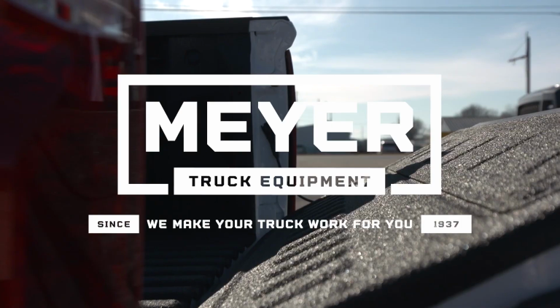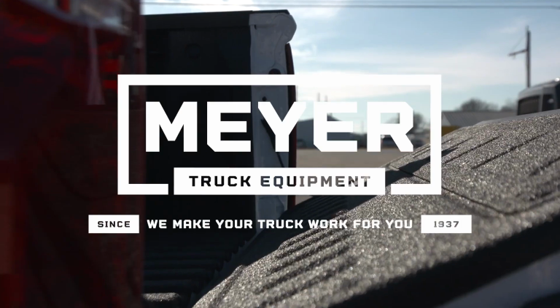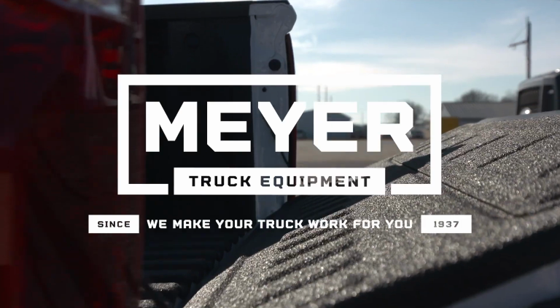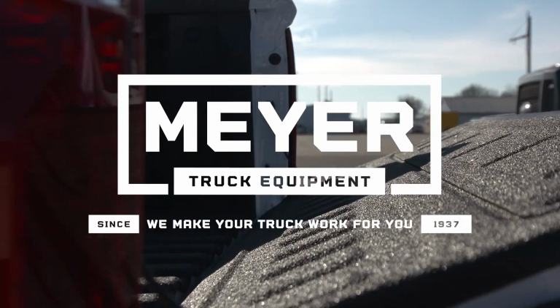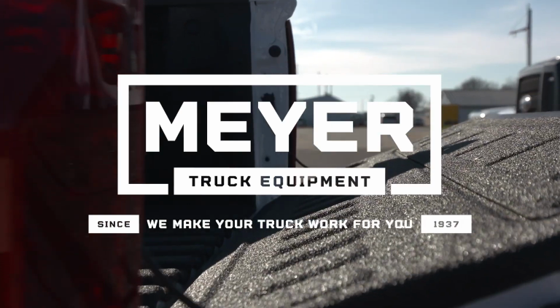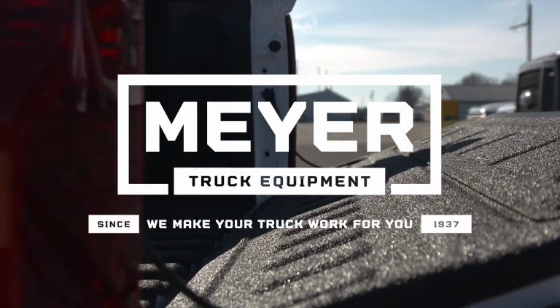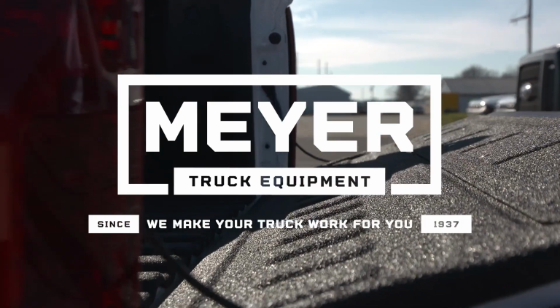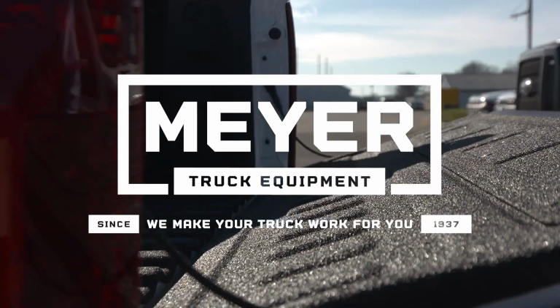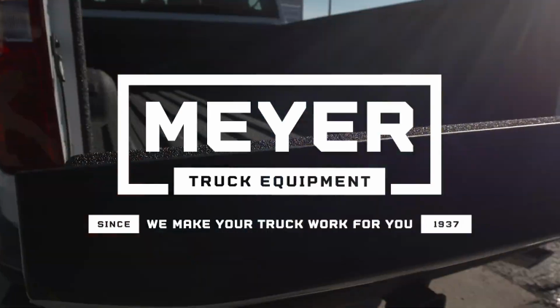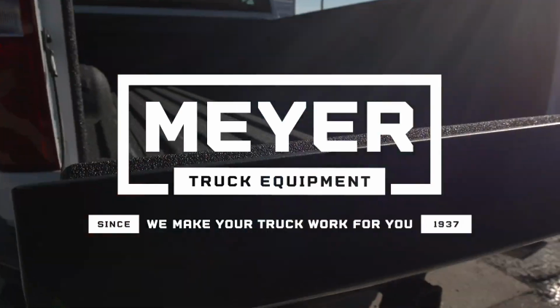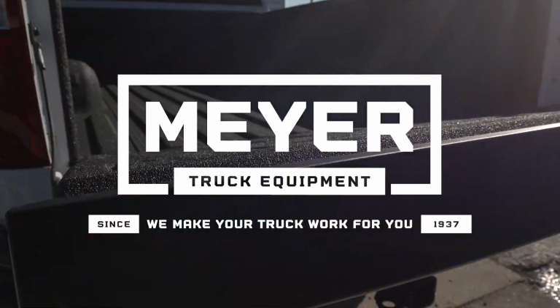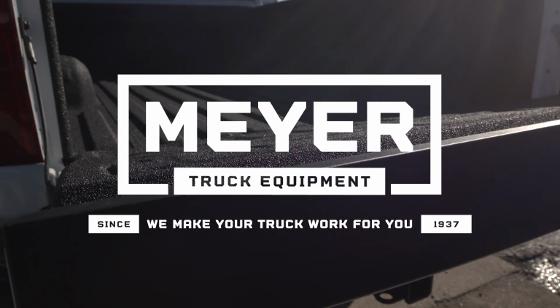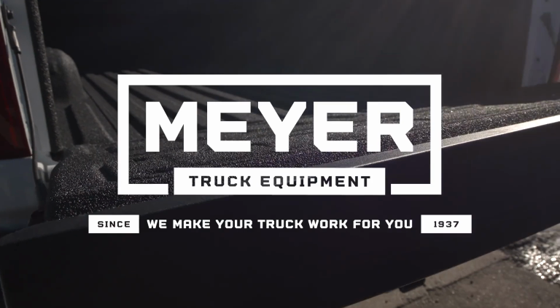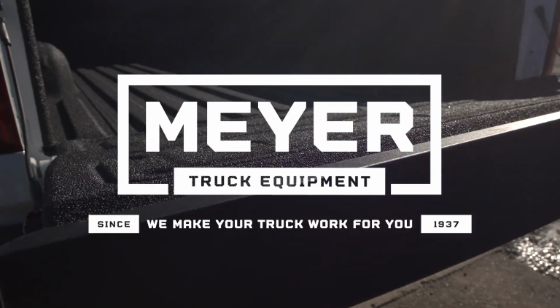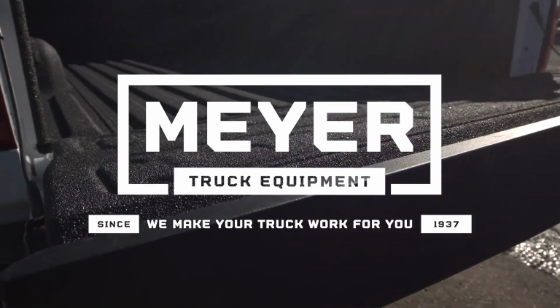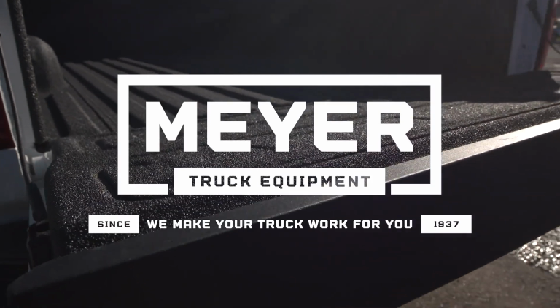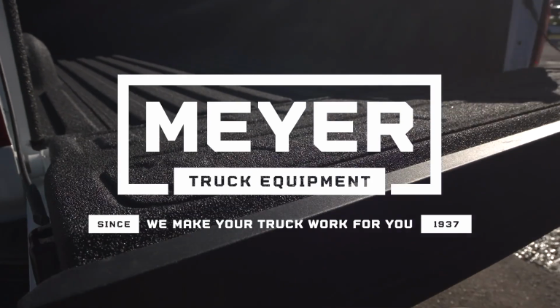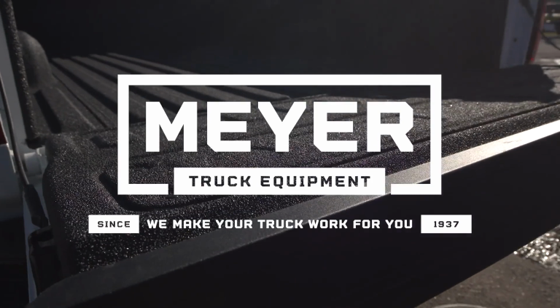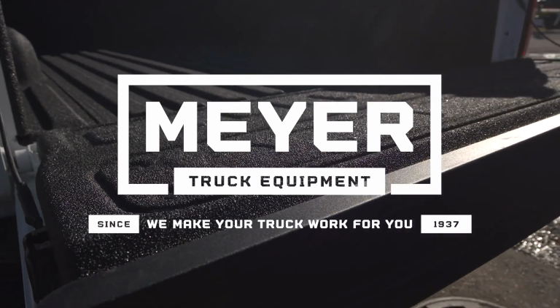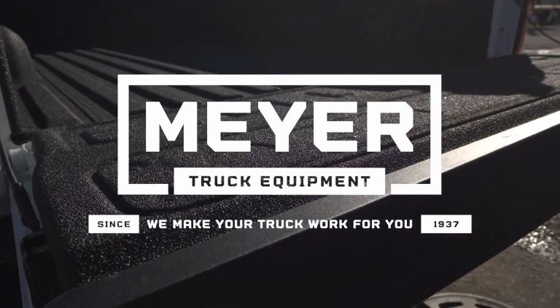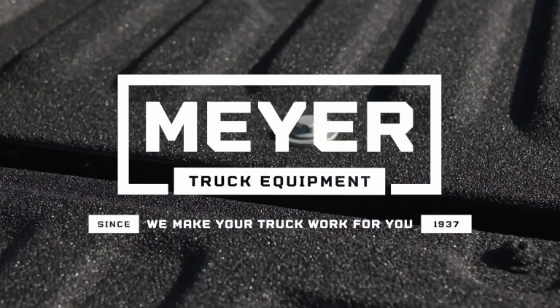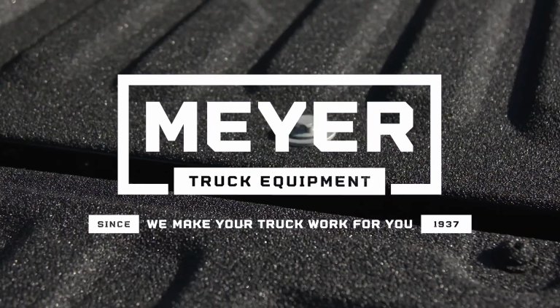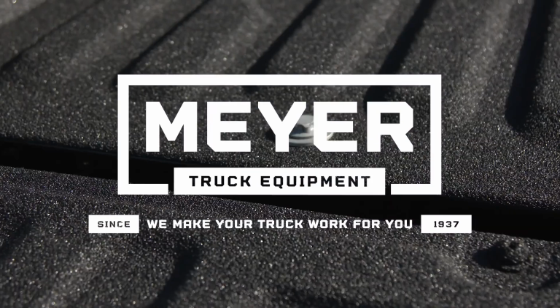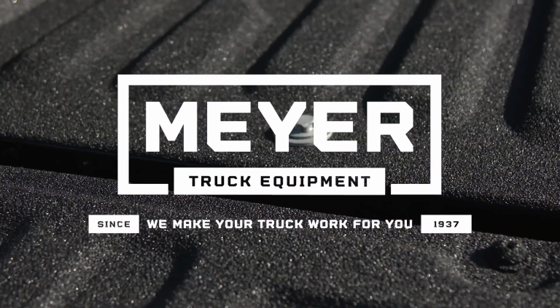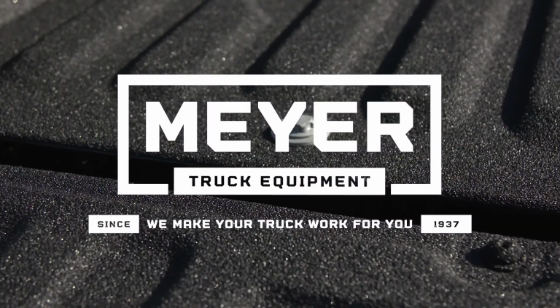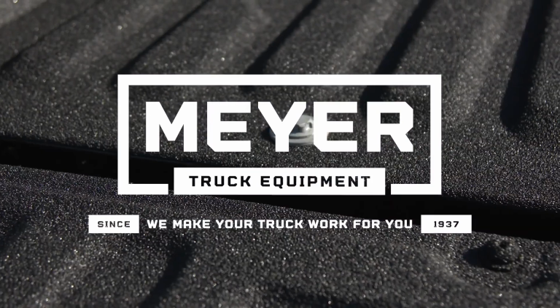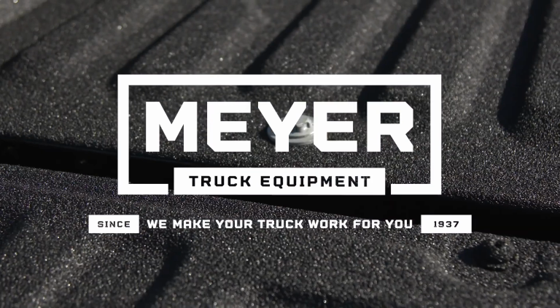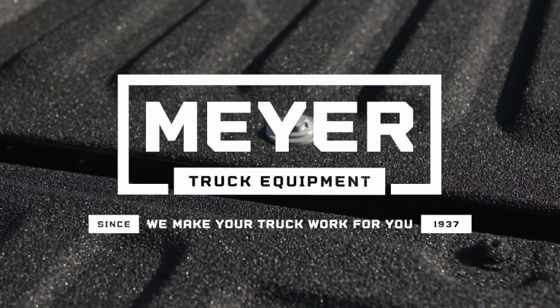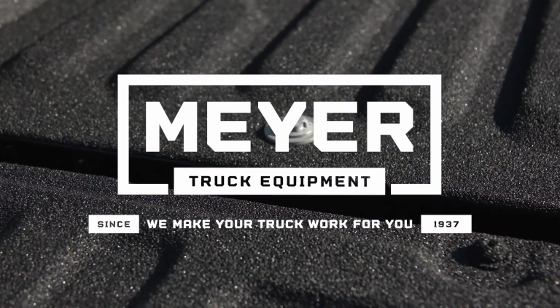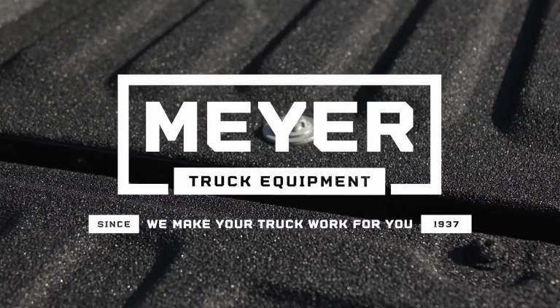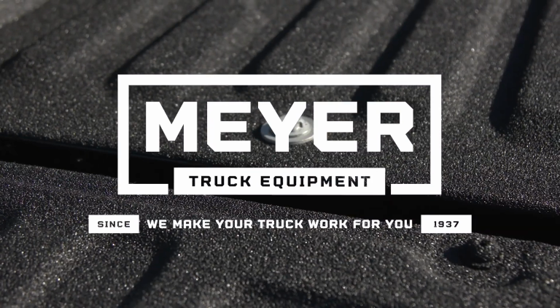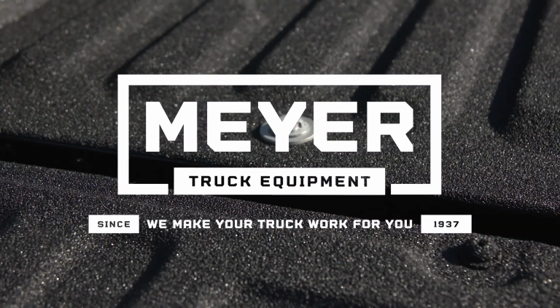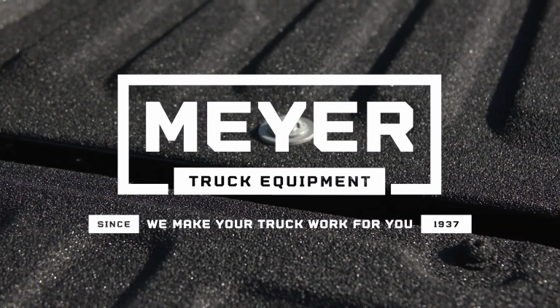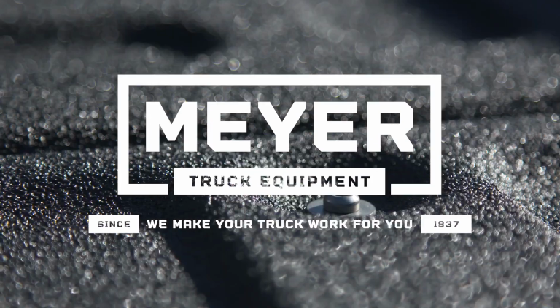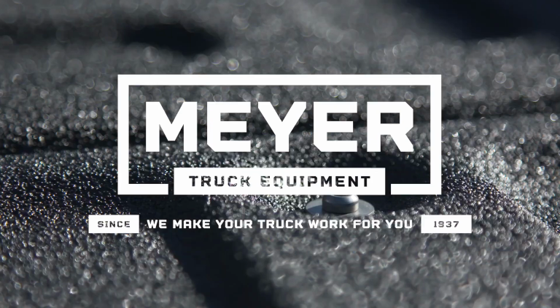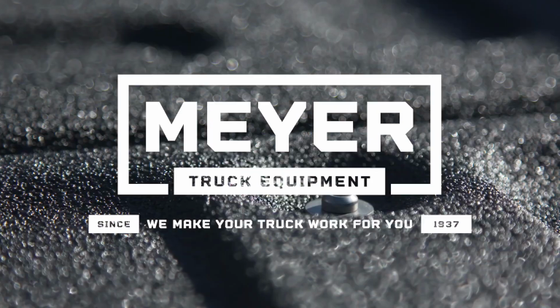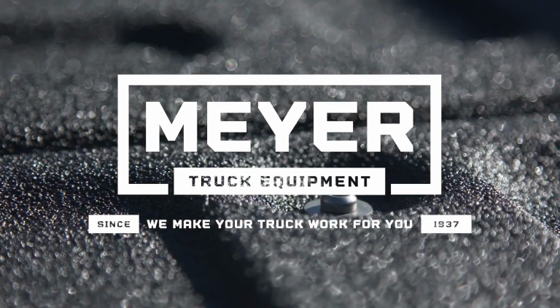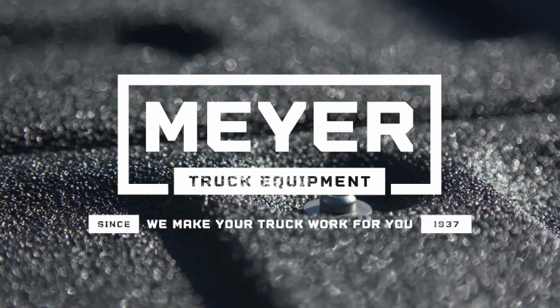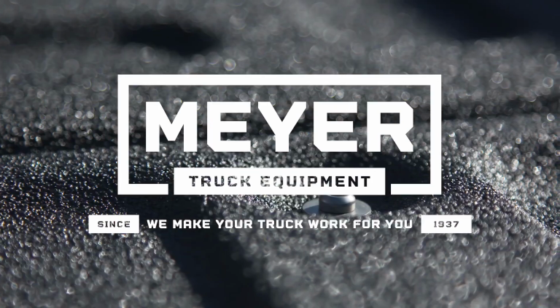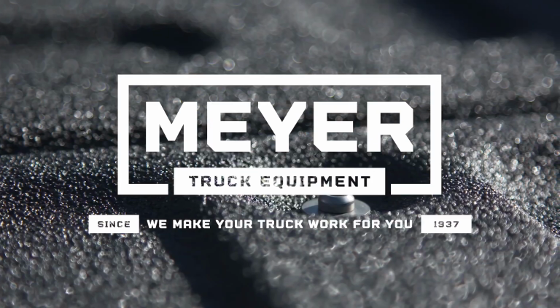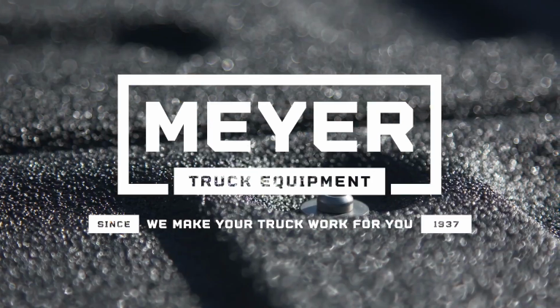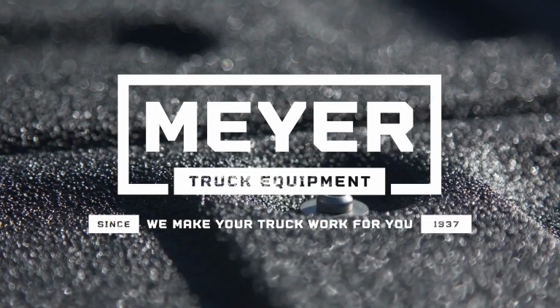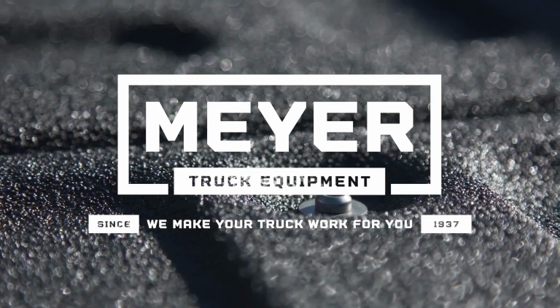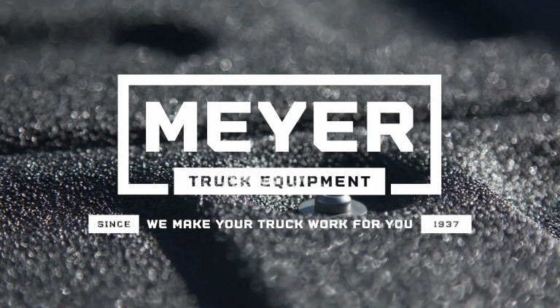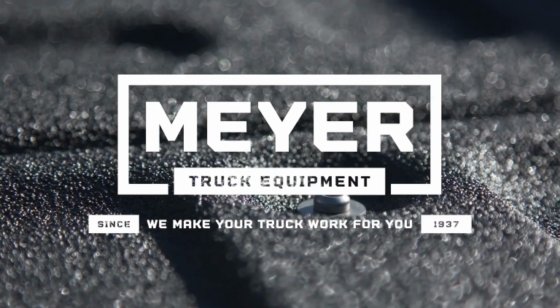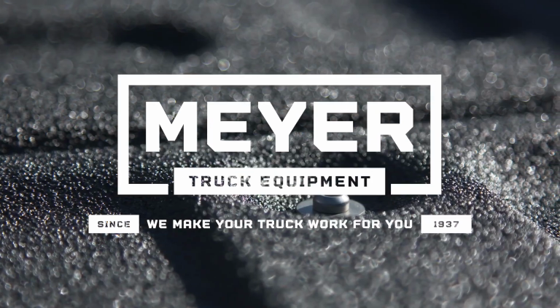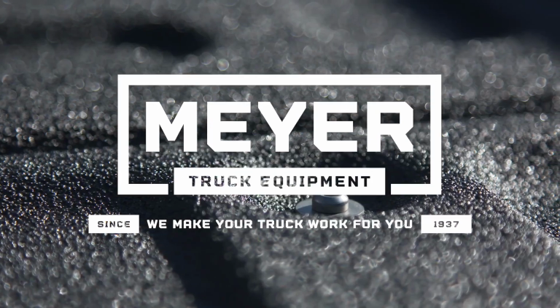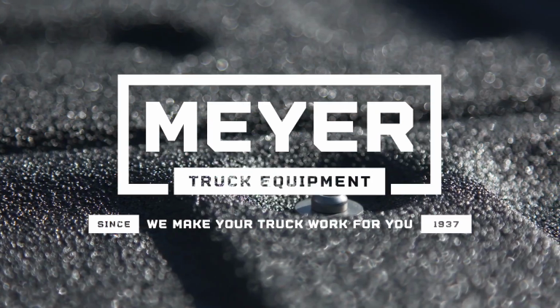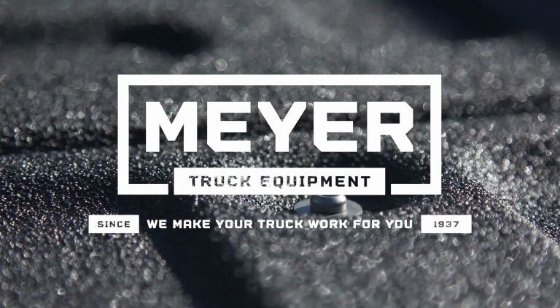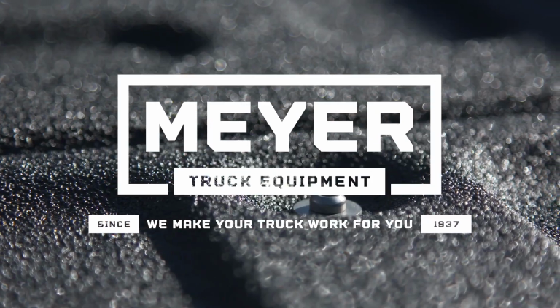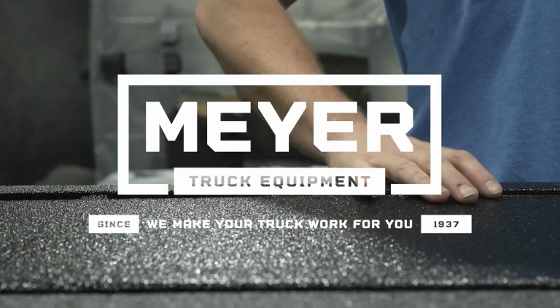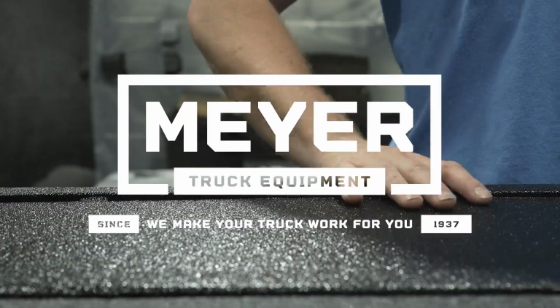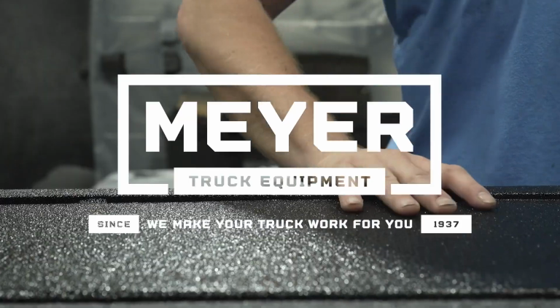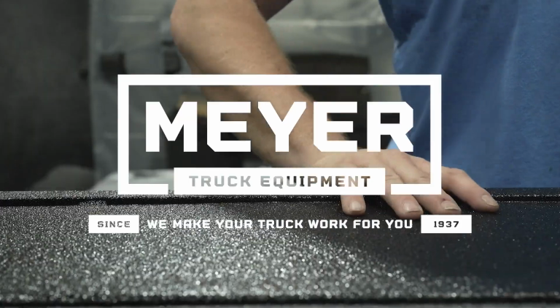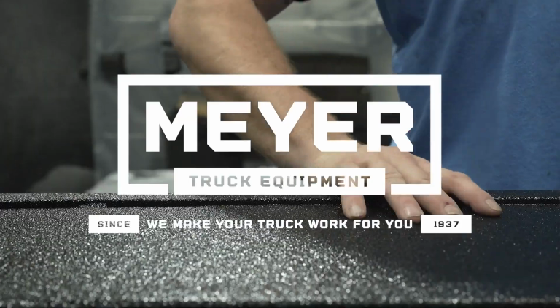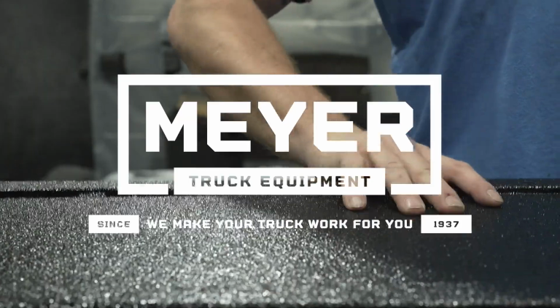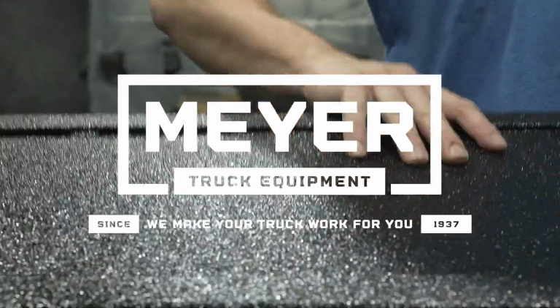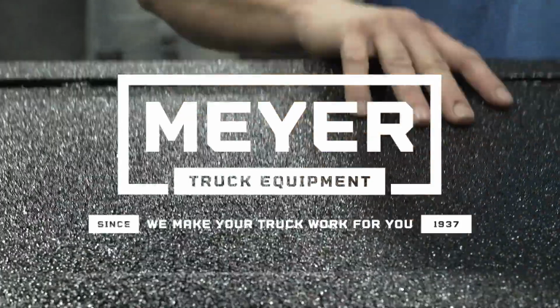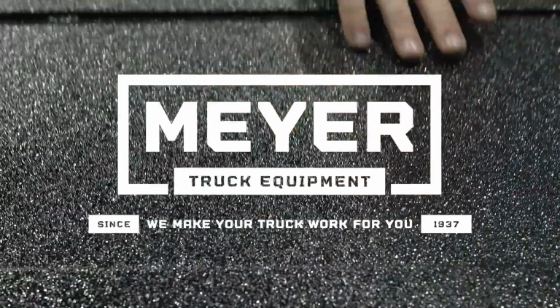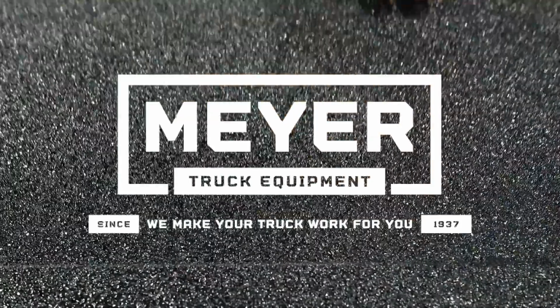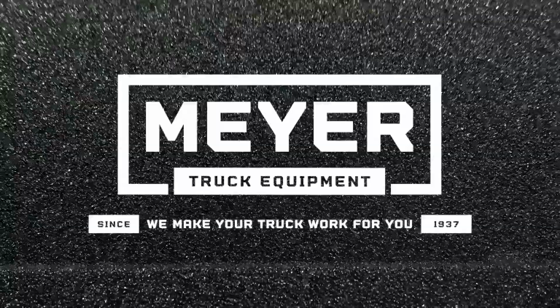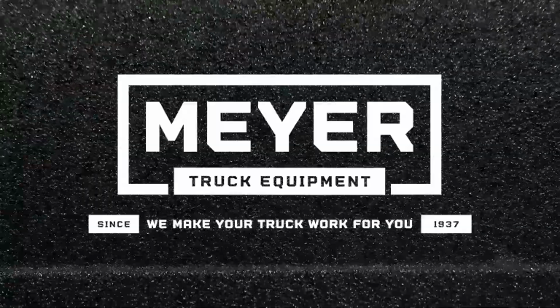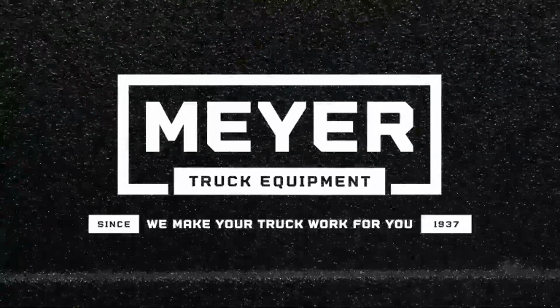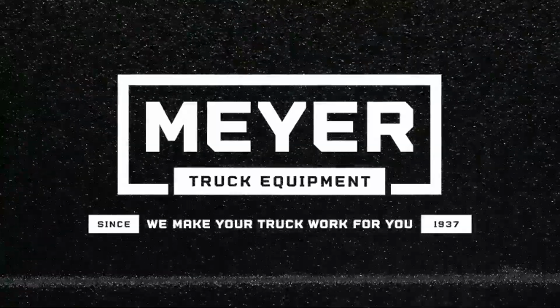Come to Meijer Truck and let us work at protecting your truck's bed from every scuff and scratch that comes with a hard day's work.